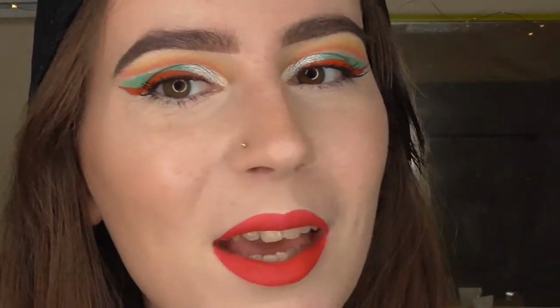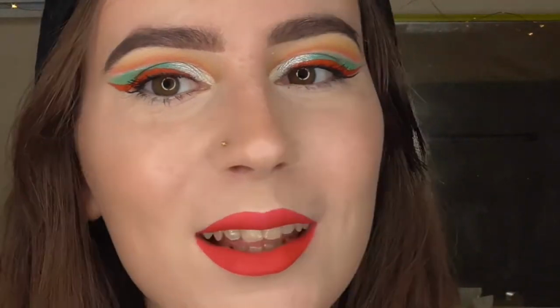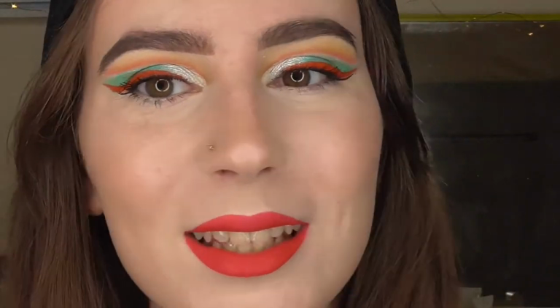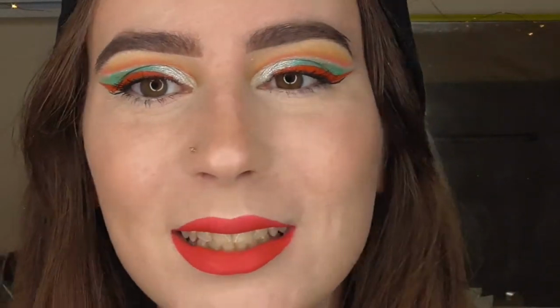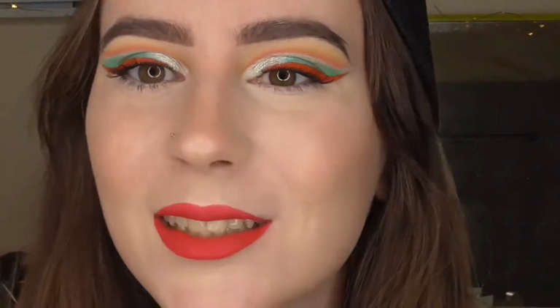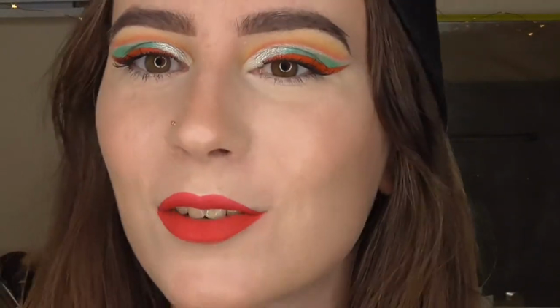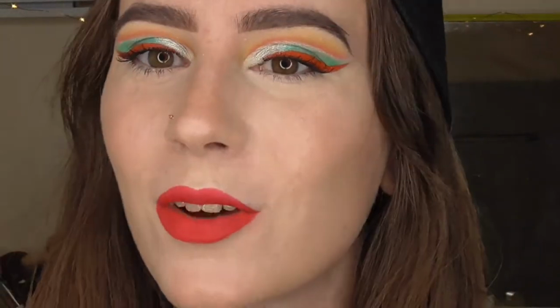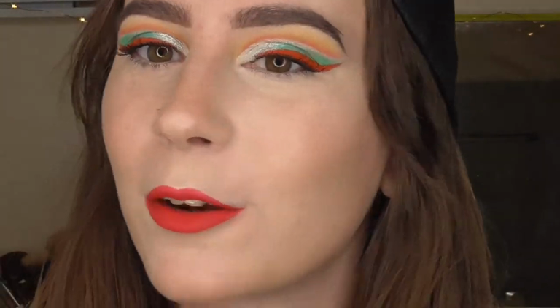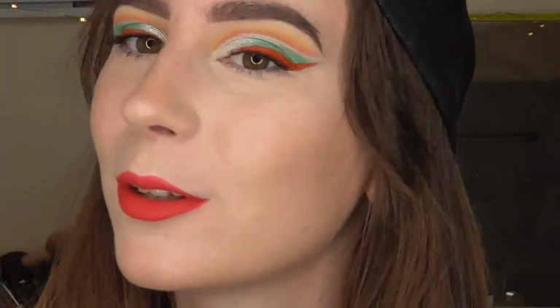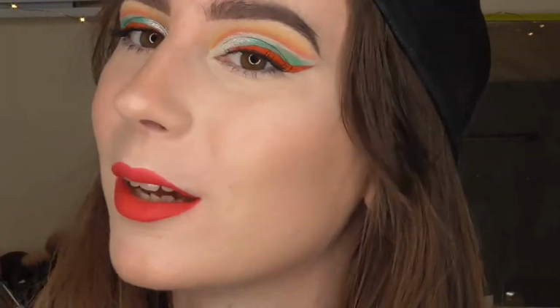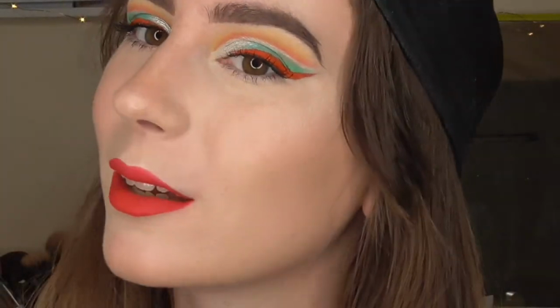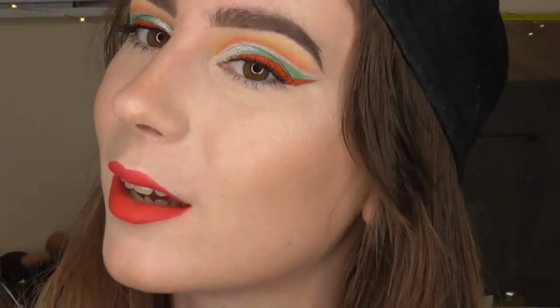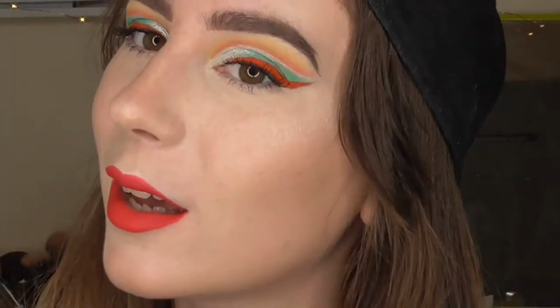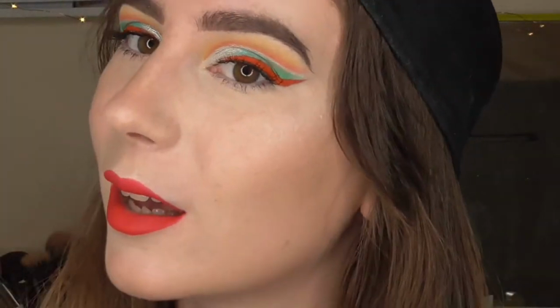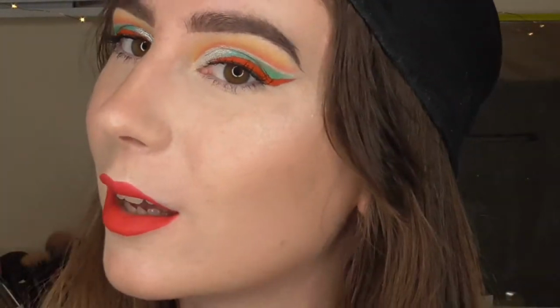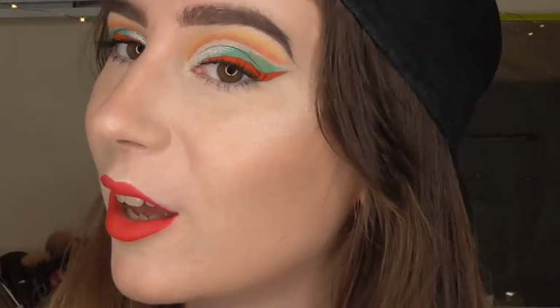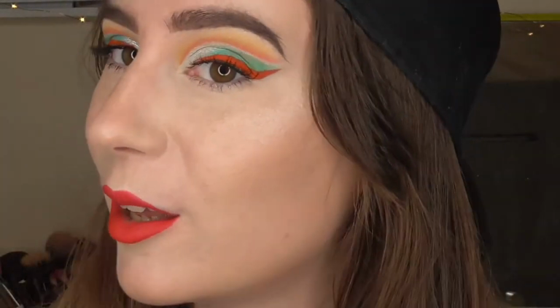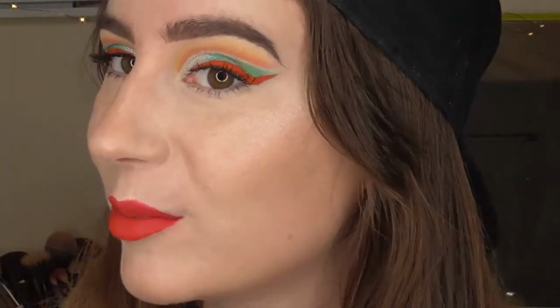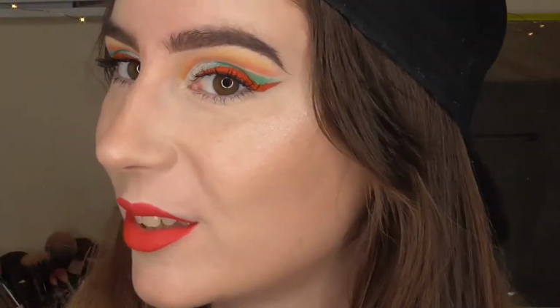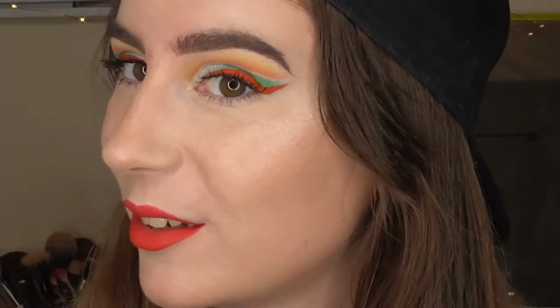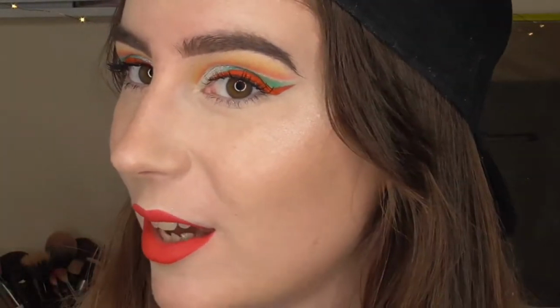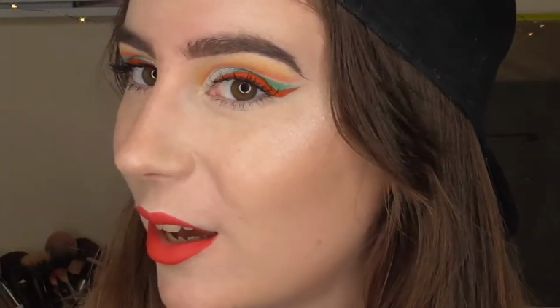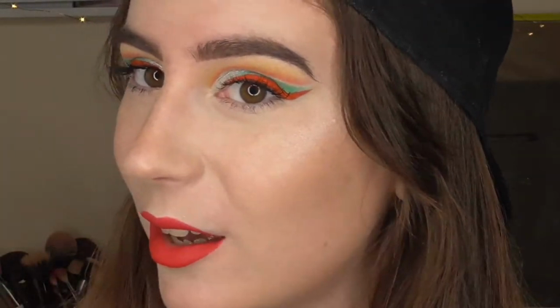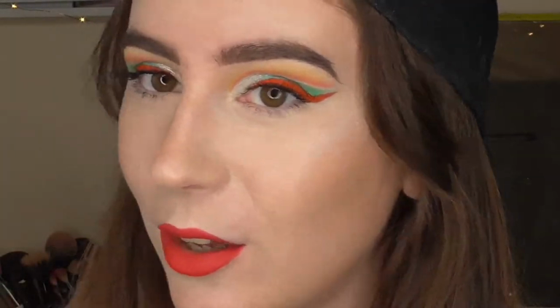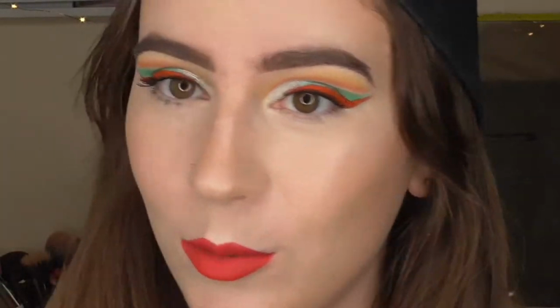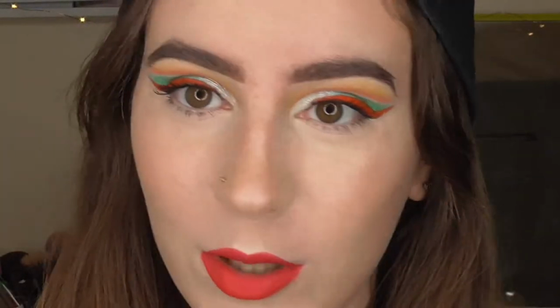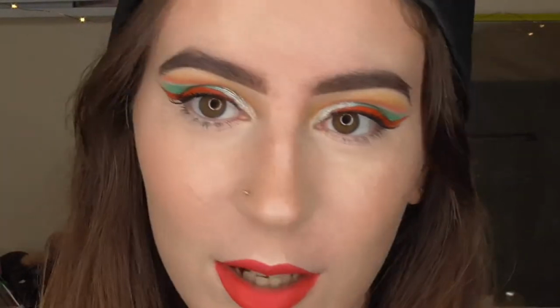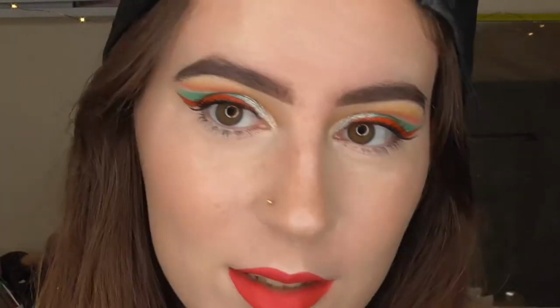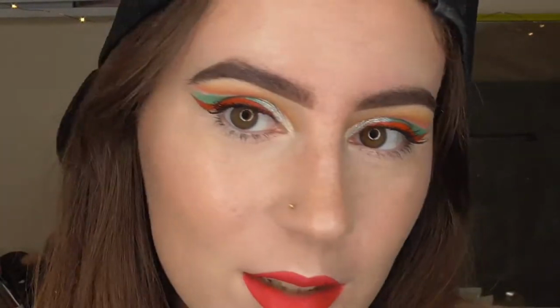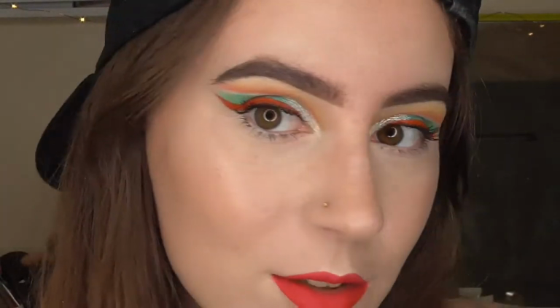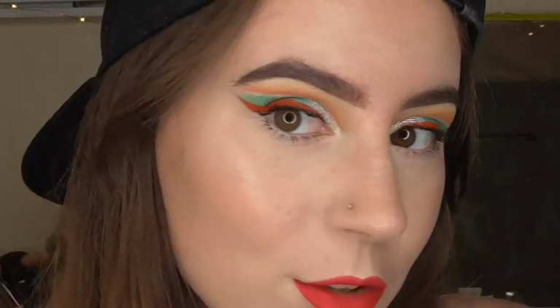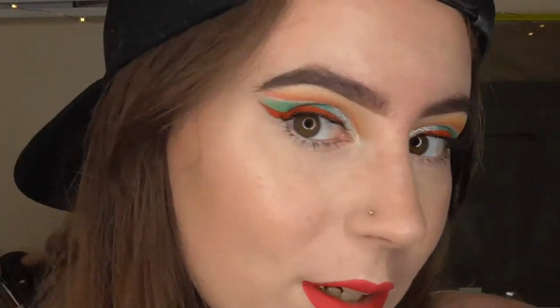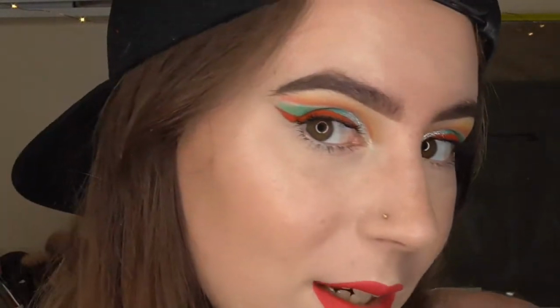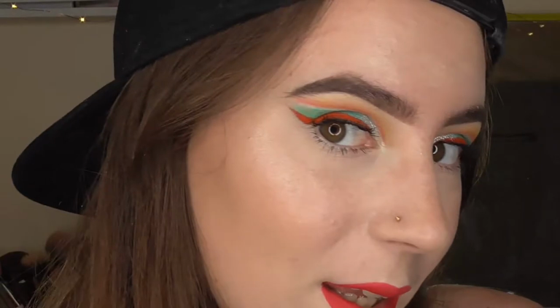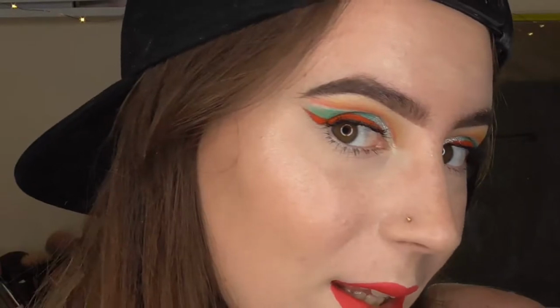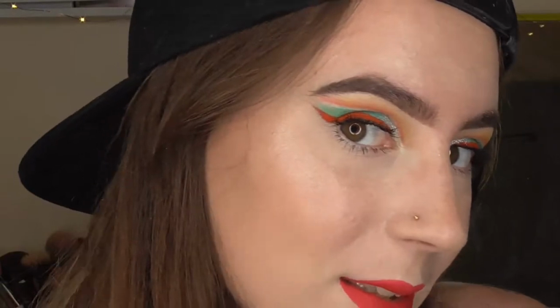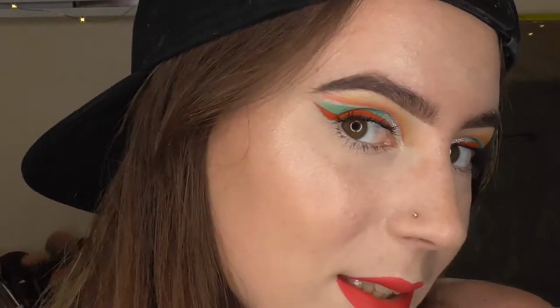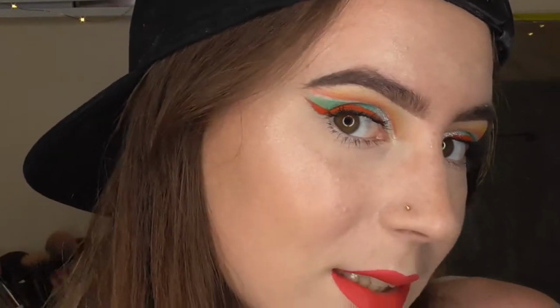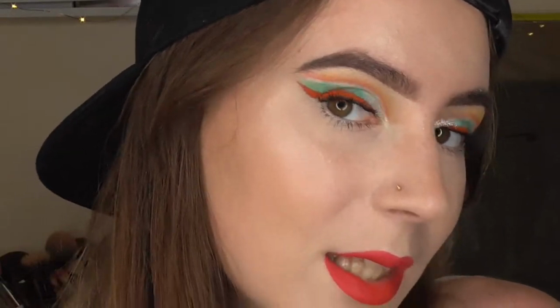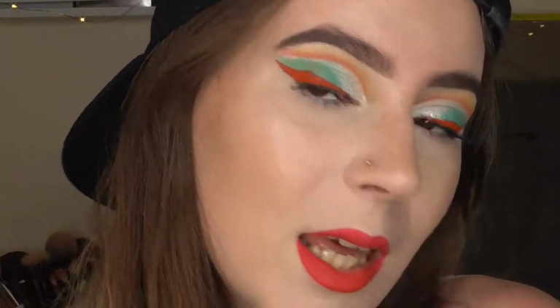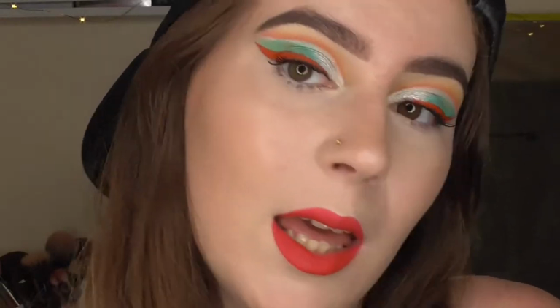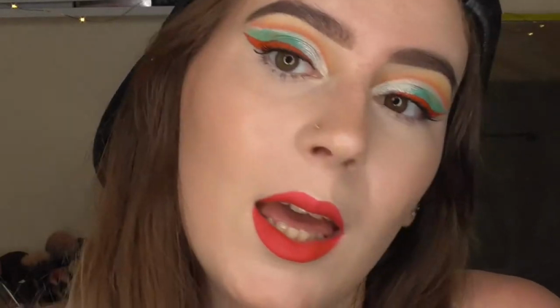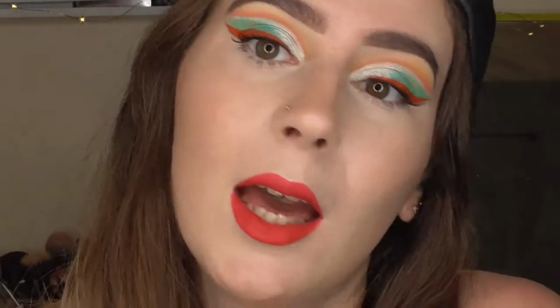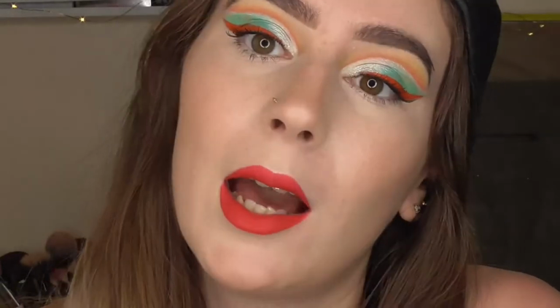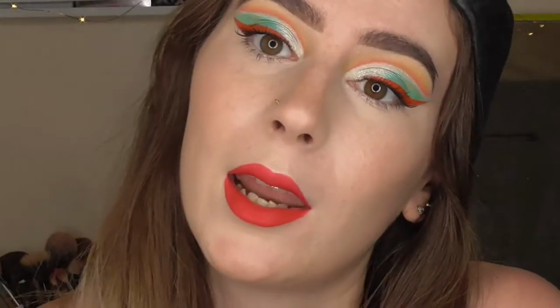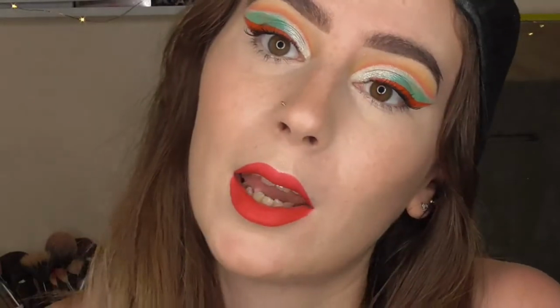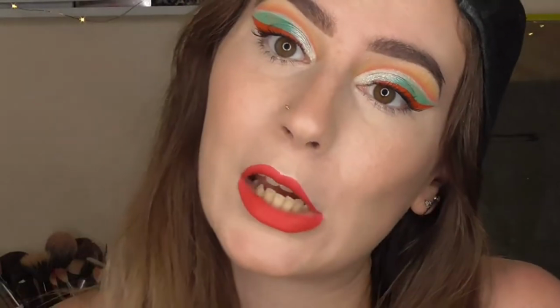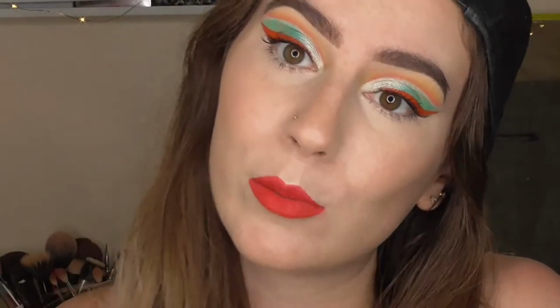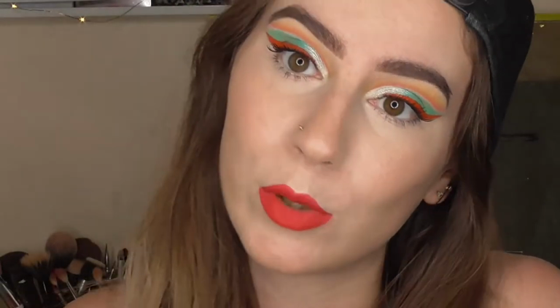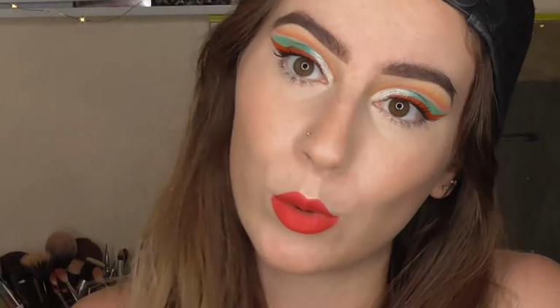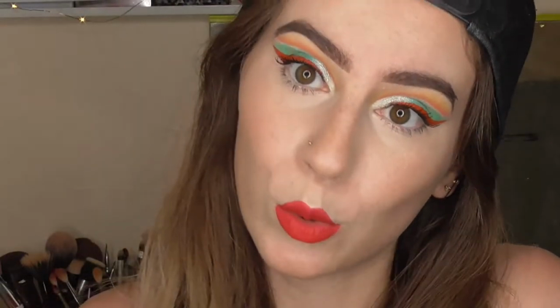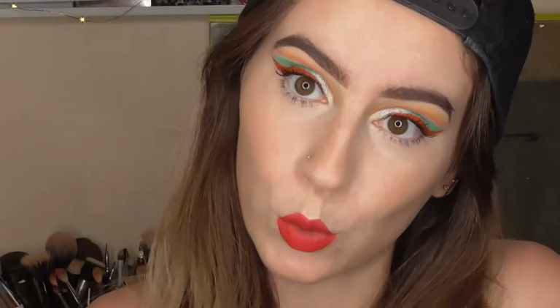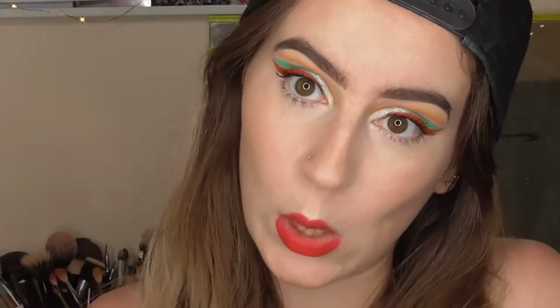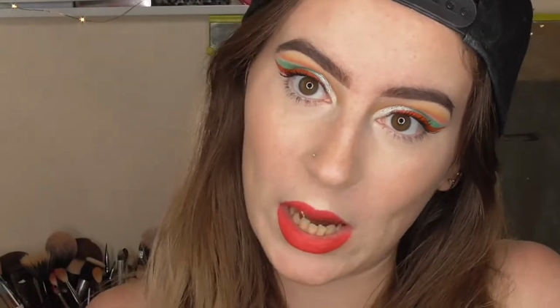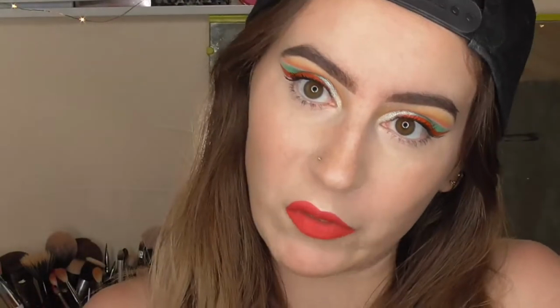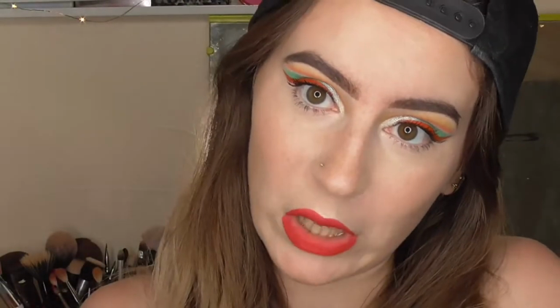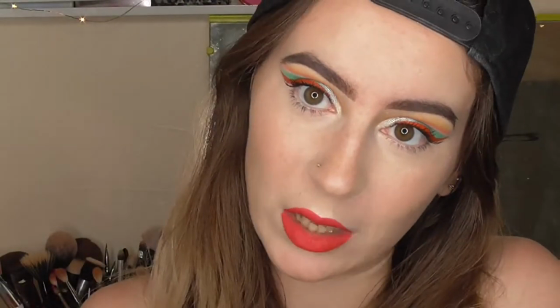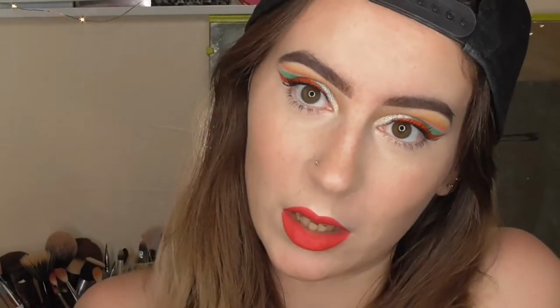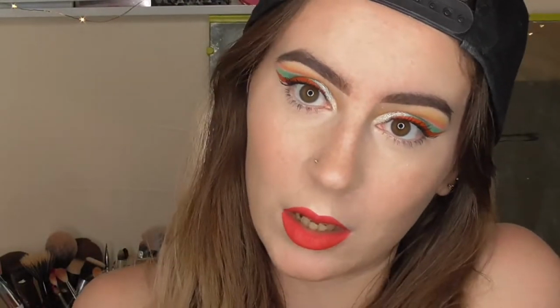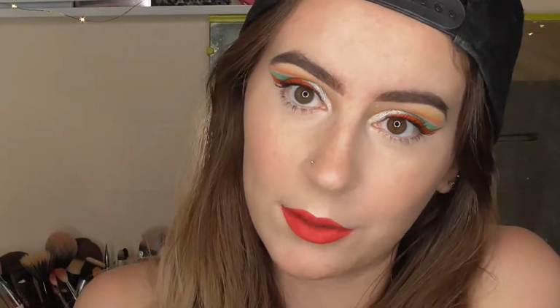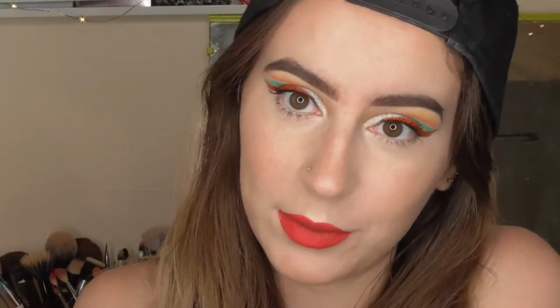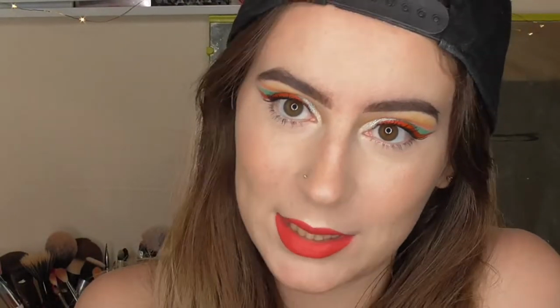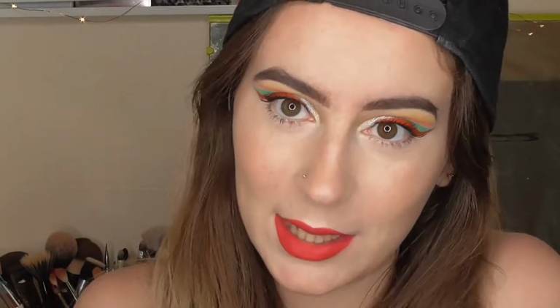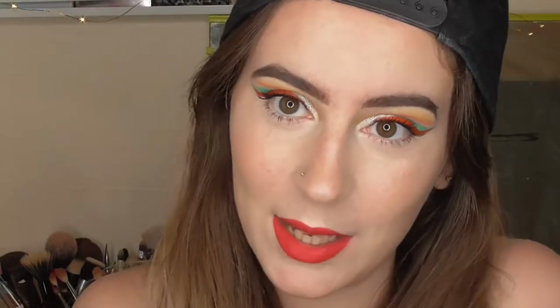This is the final look. I hope you guys enjoyed it and I hope you're all having a lovely day.